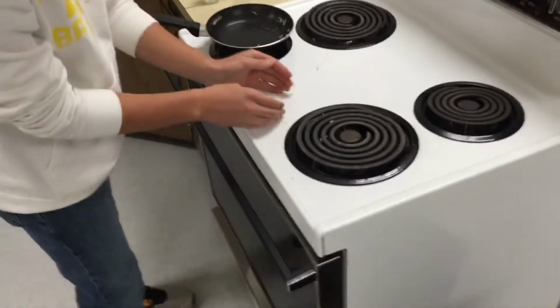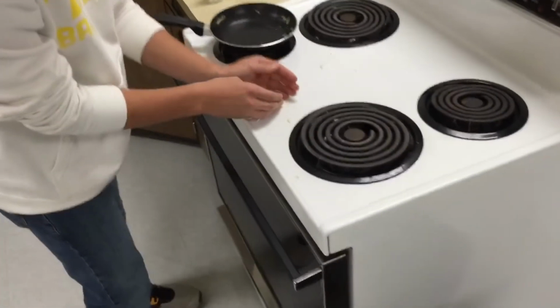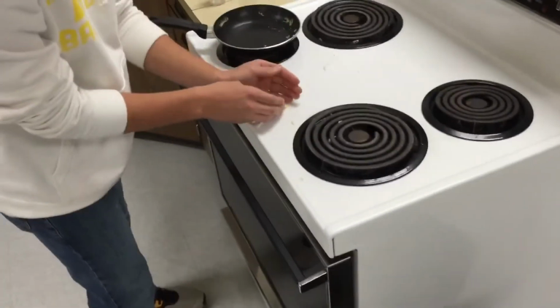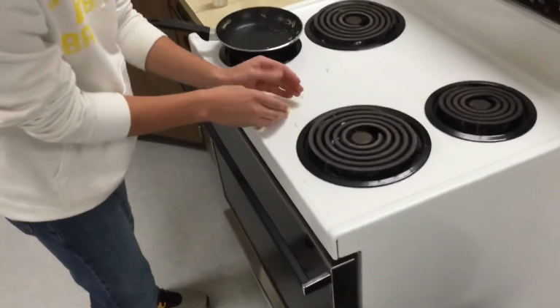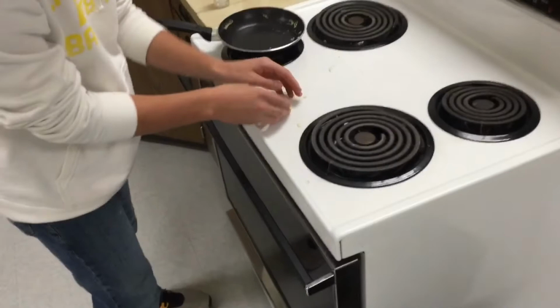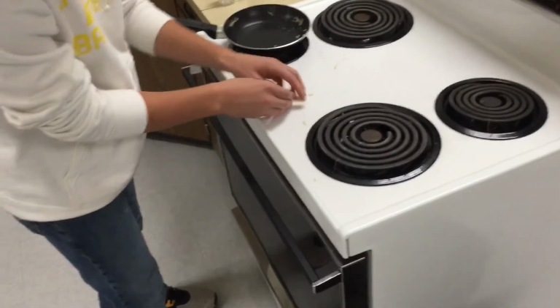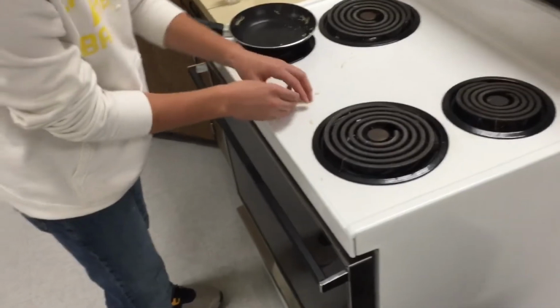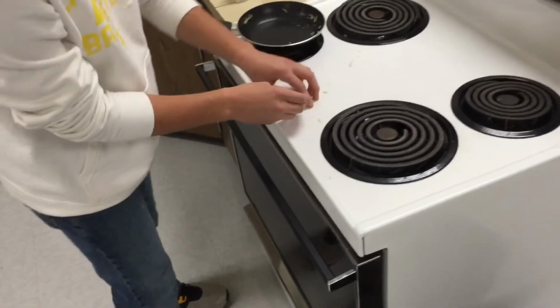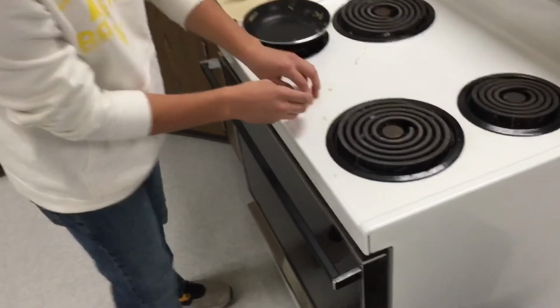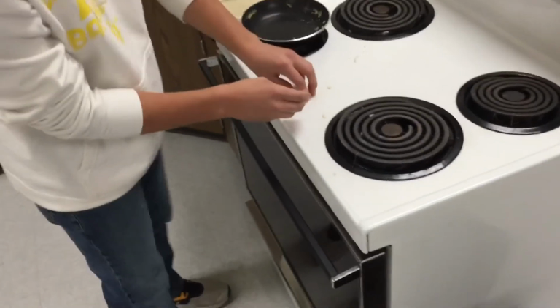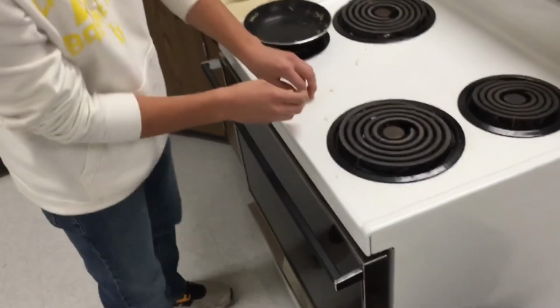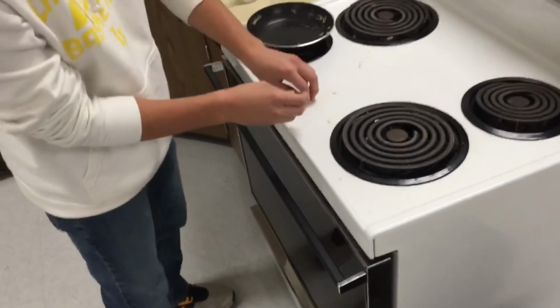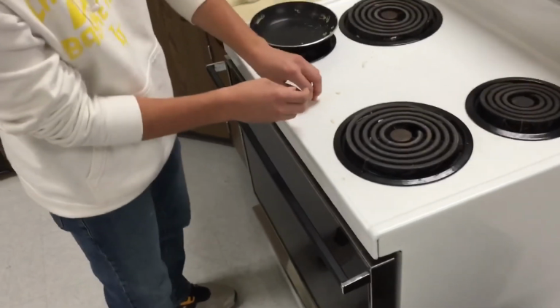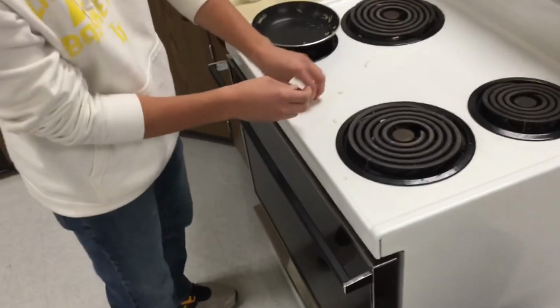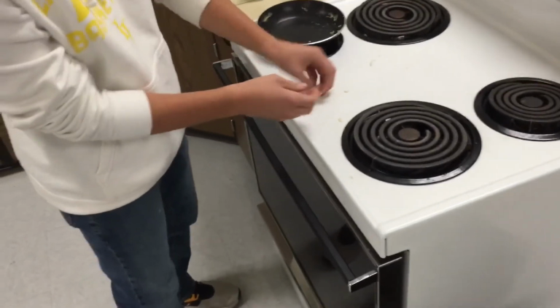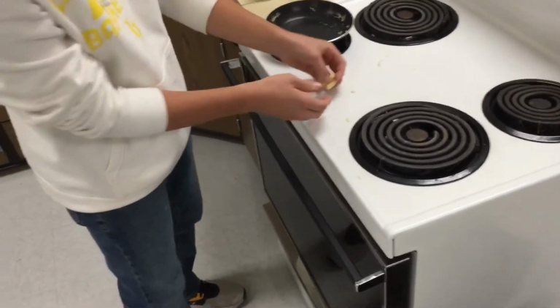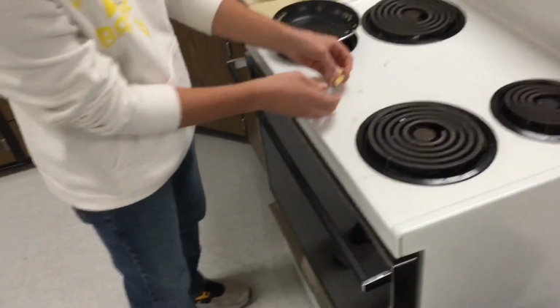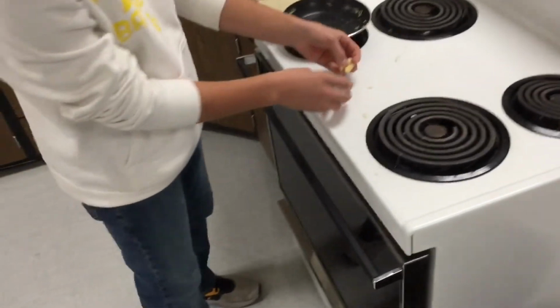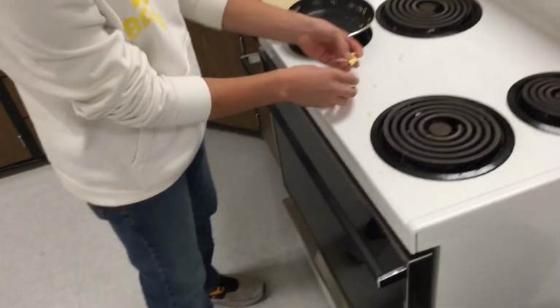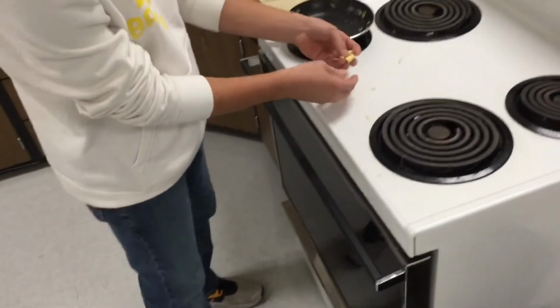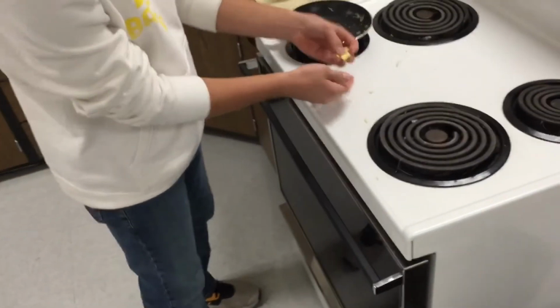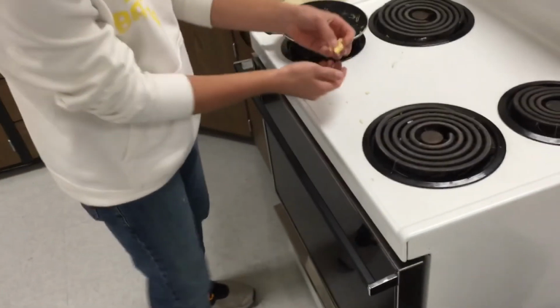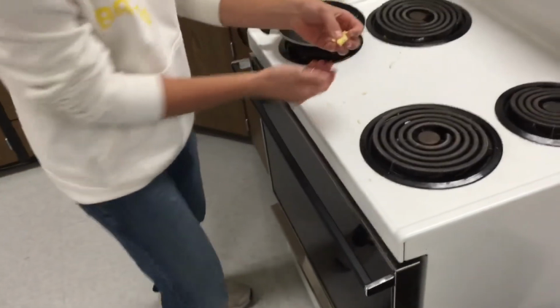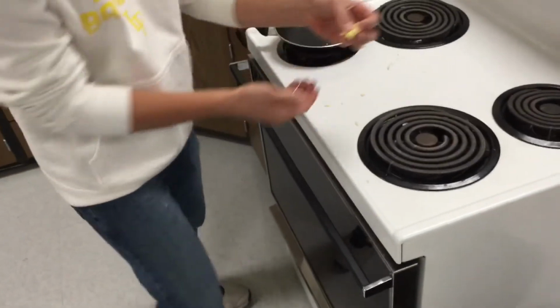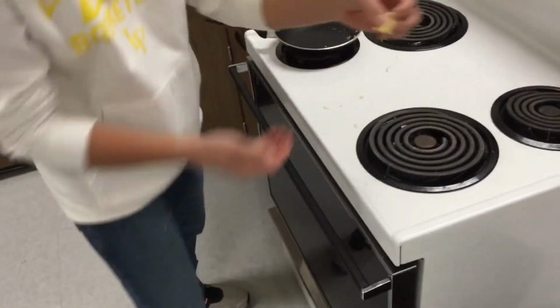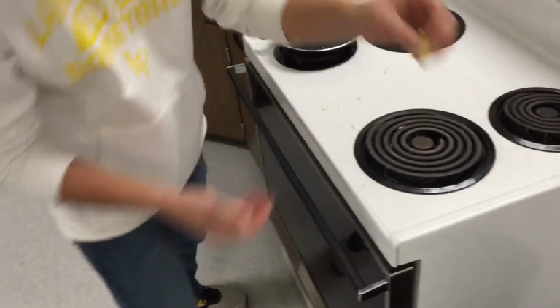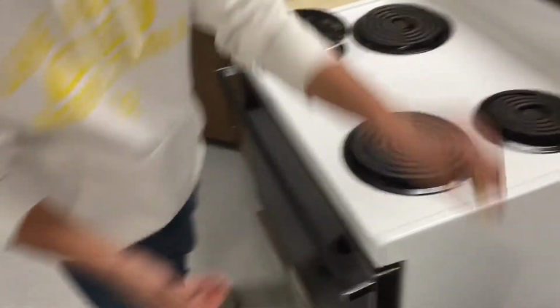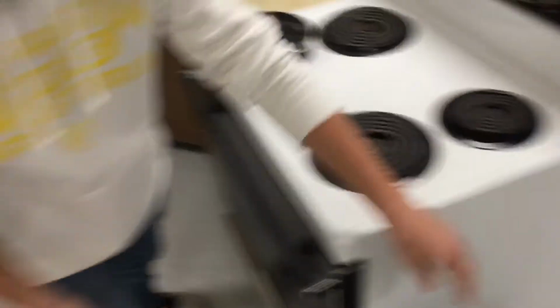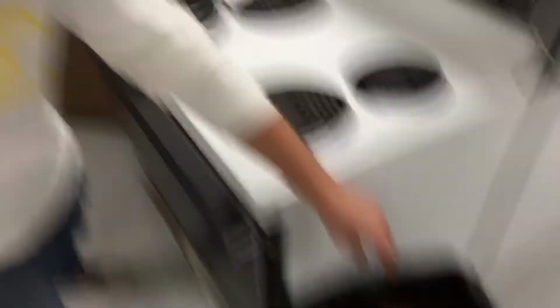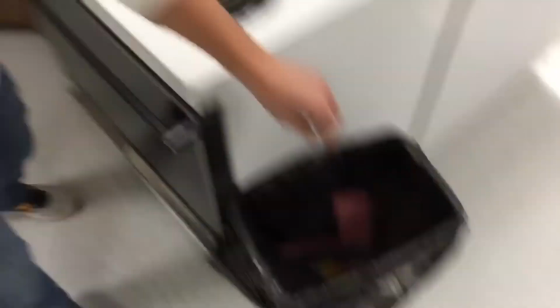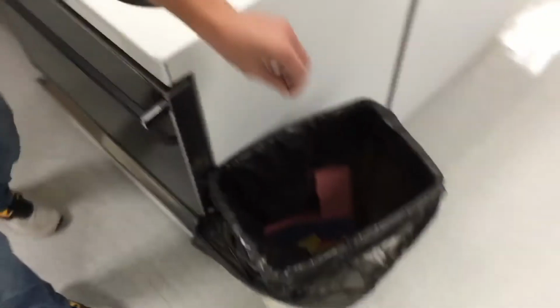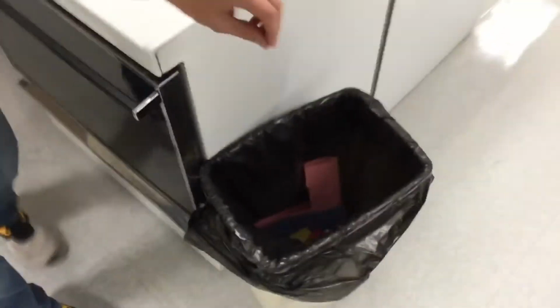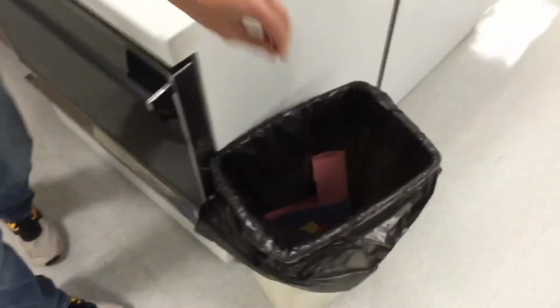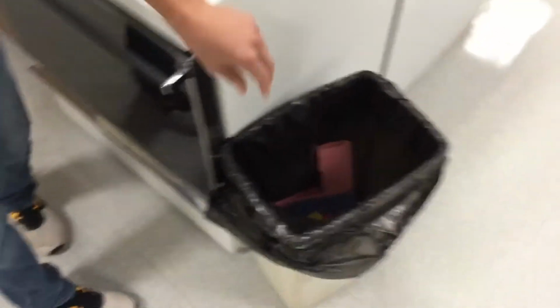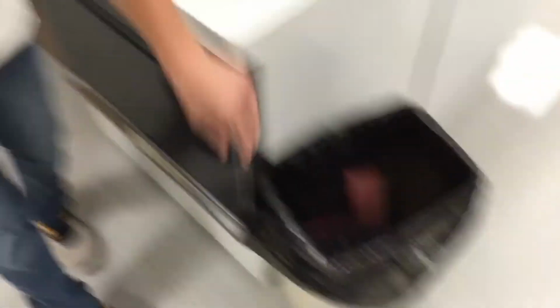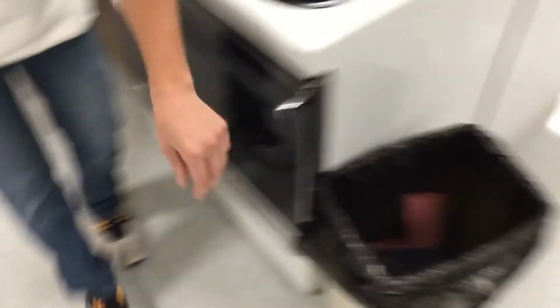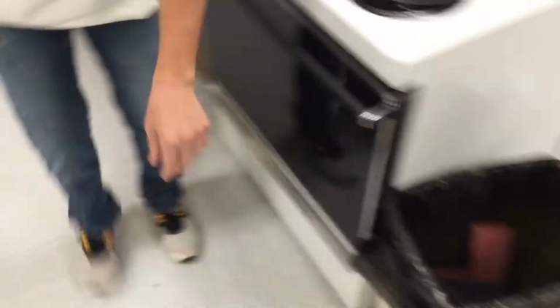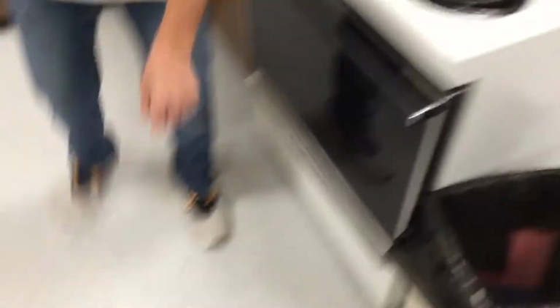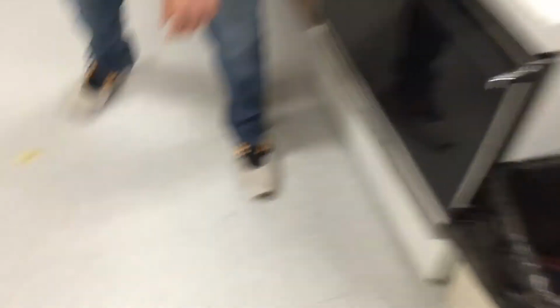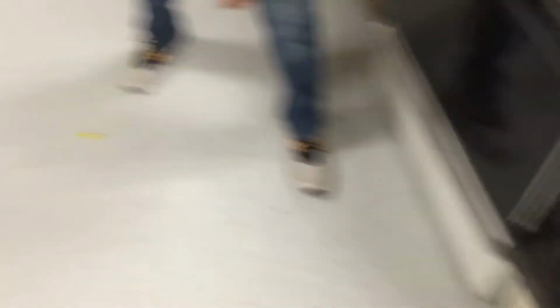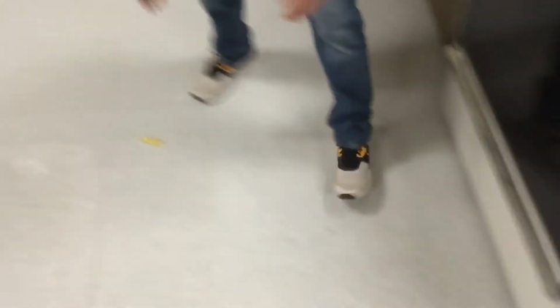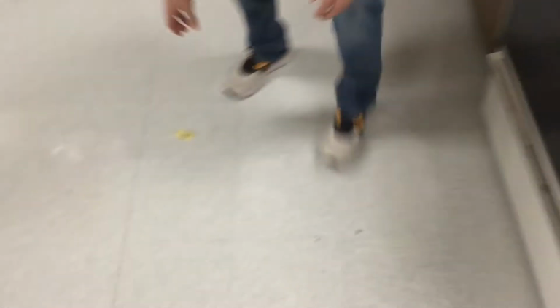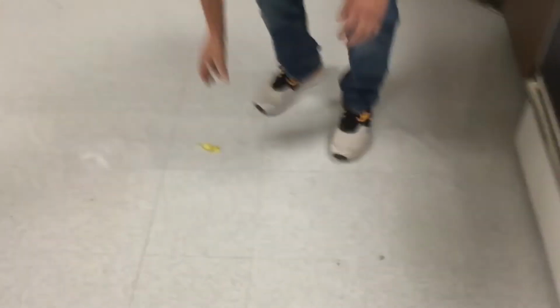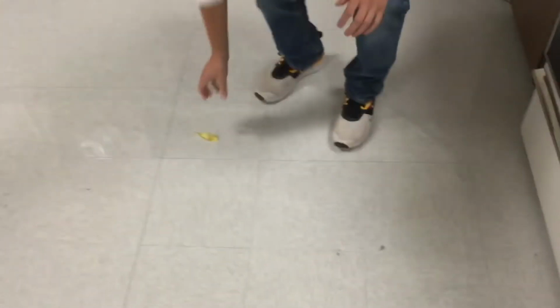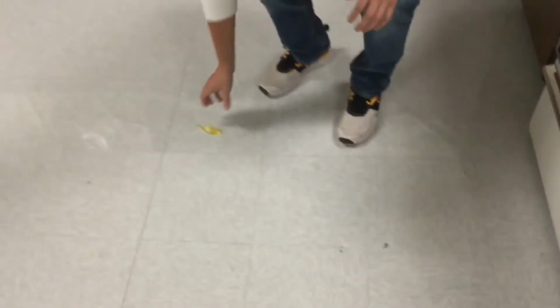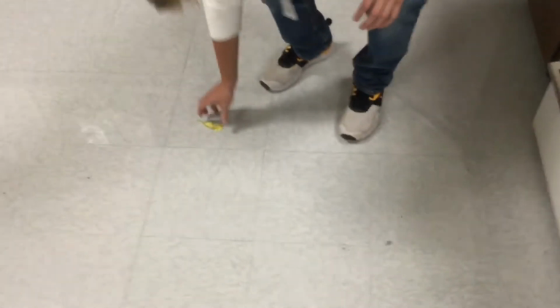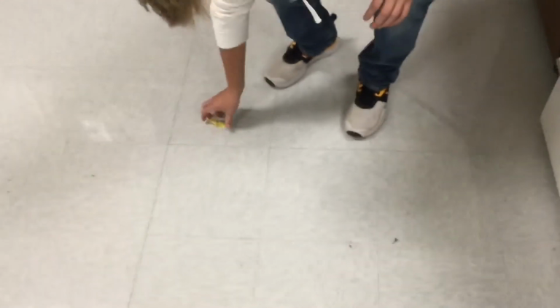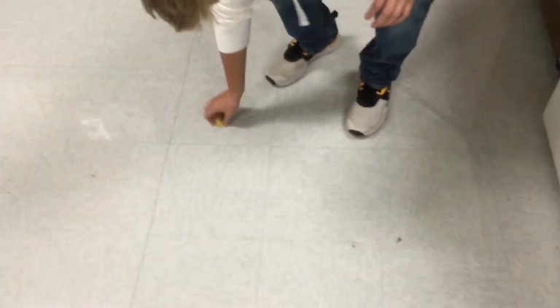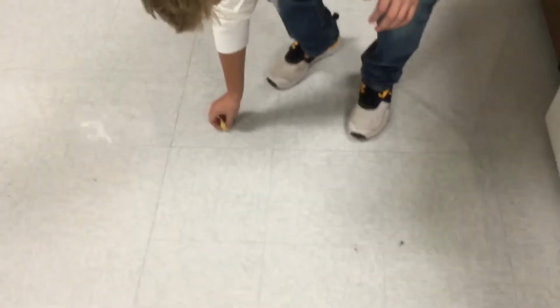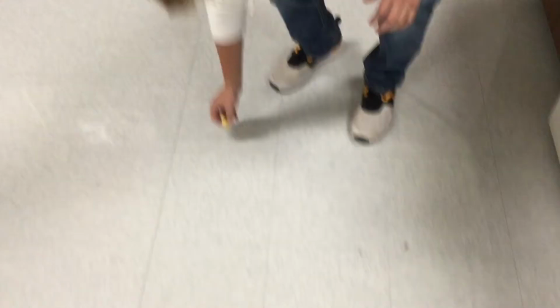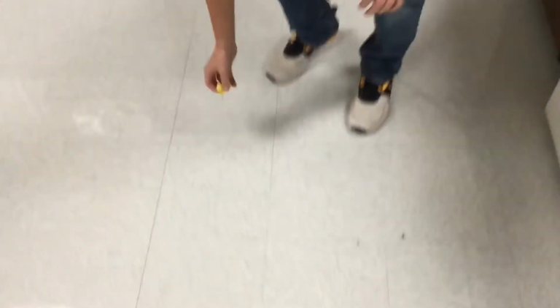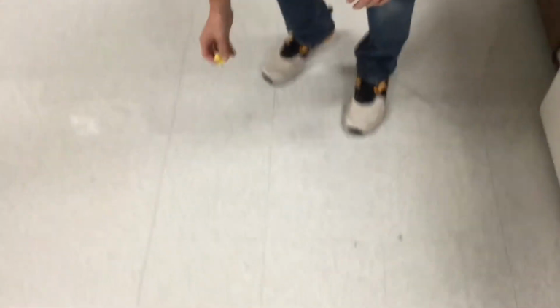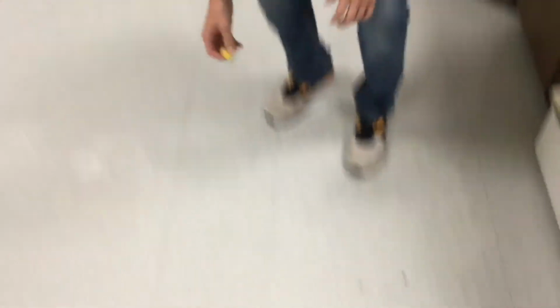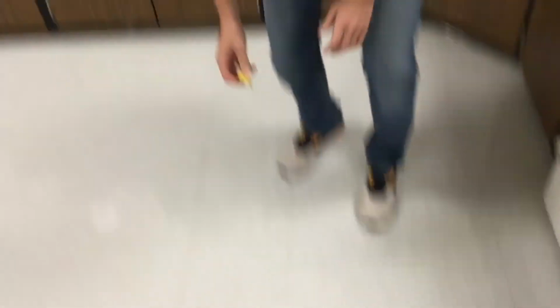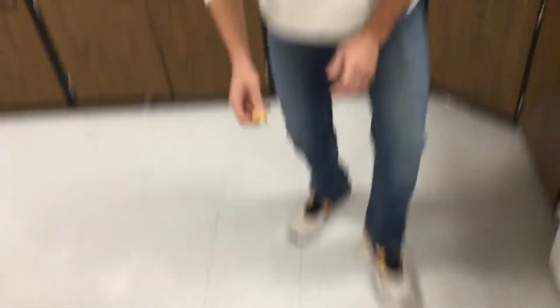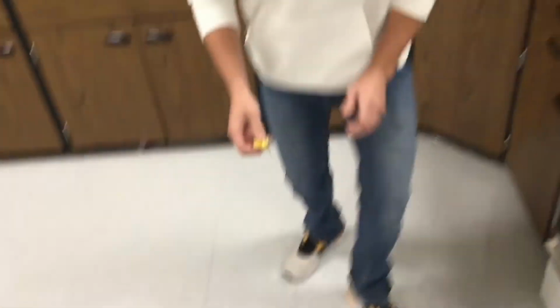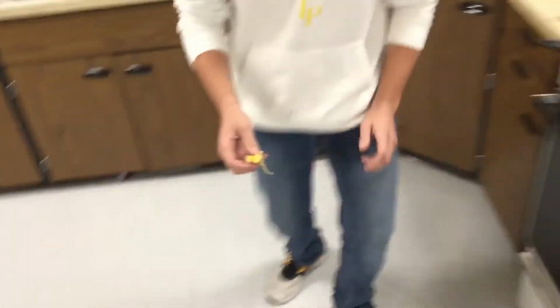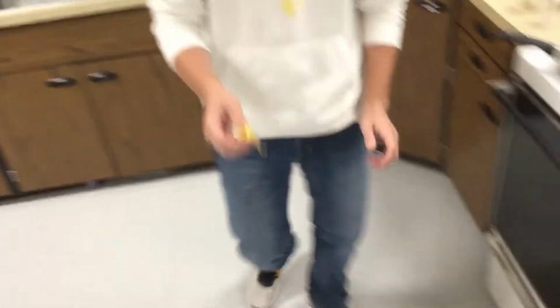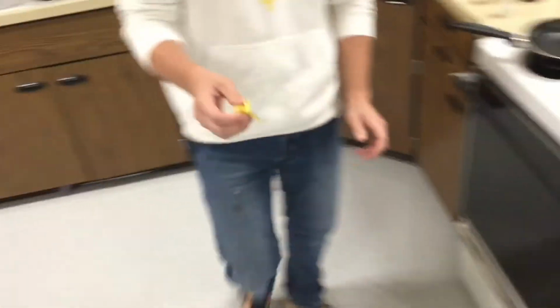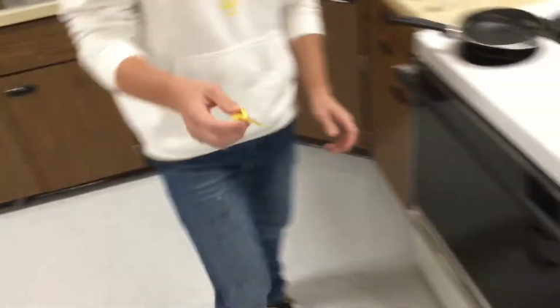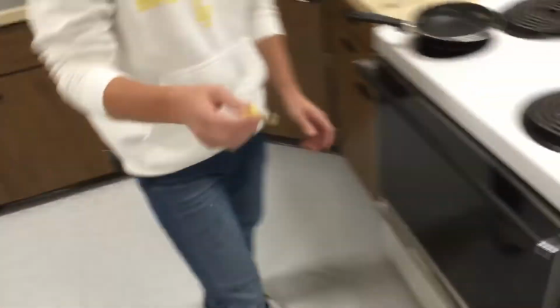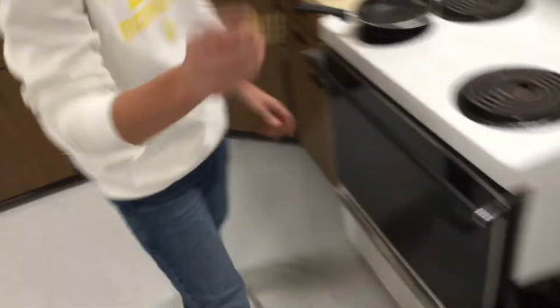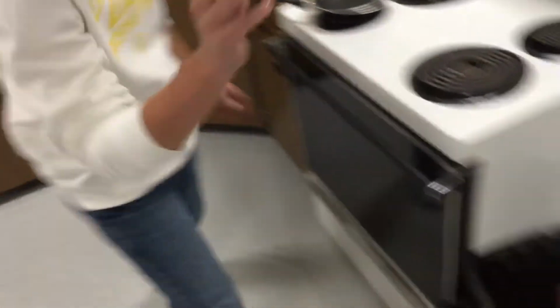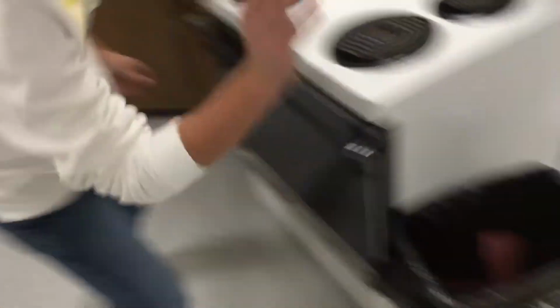Try flipping them. It's fine — not everyone's perfect.